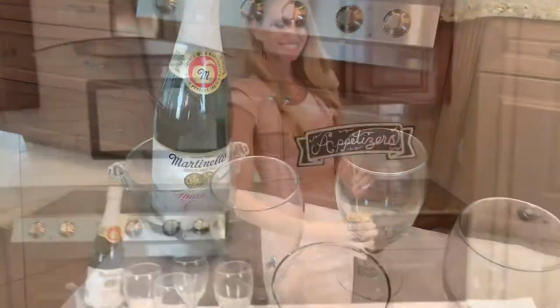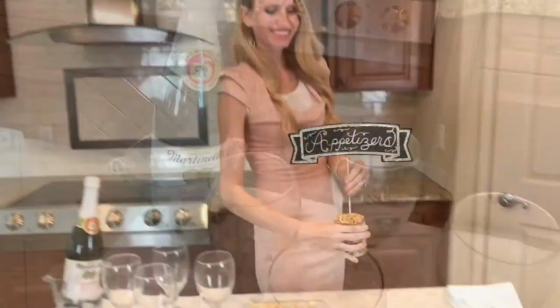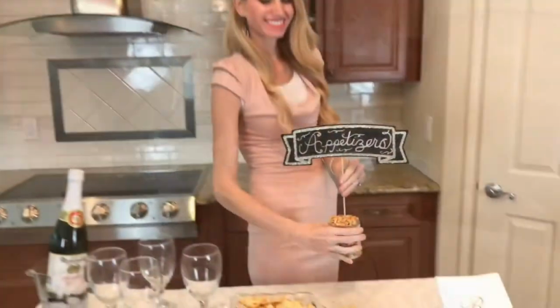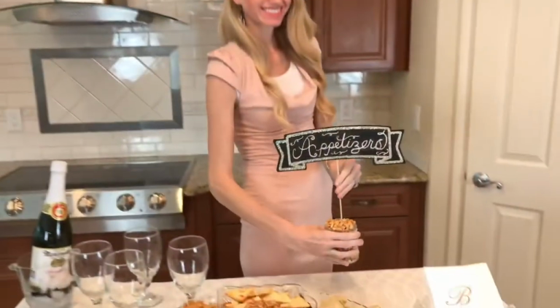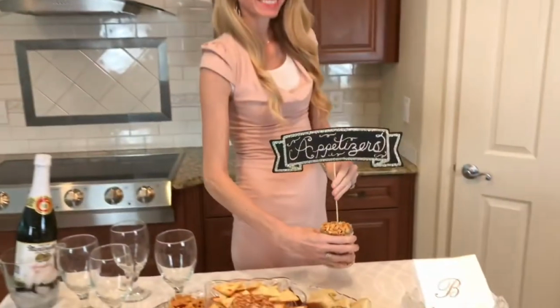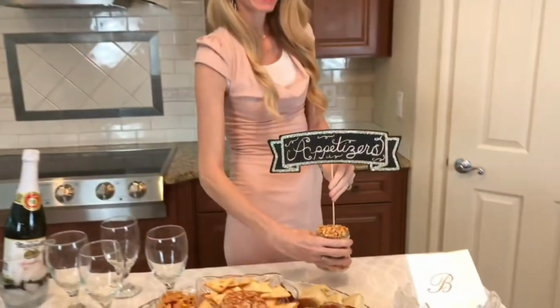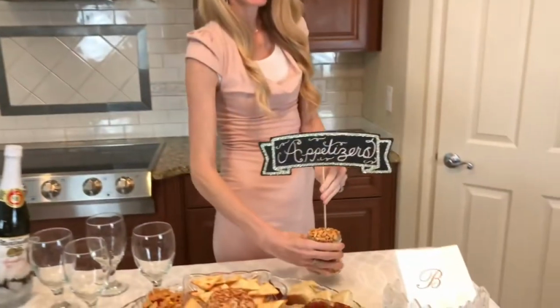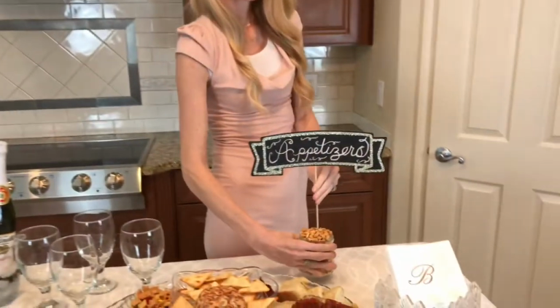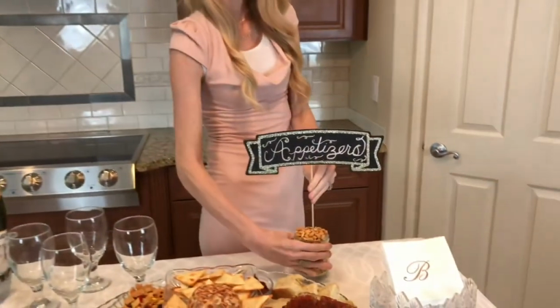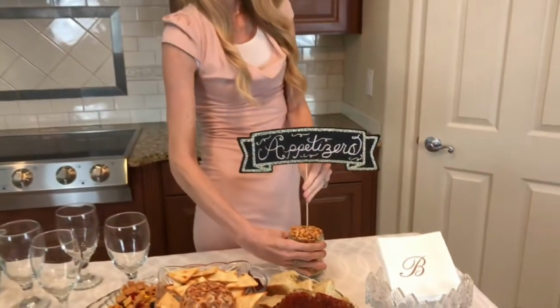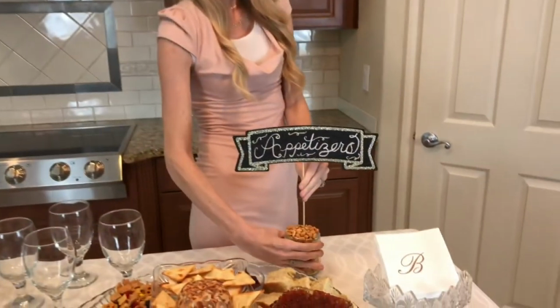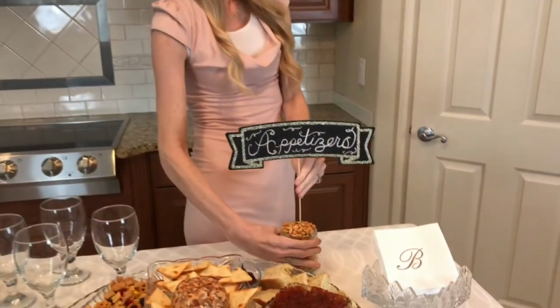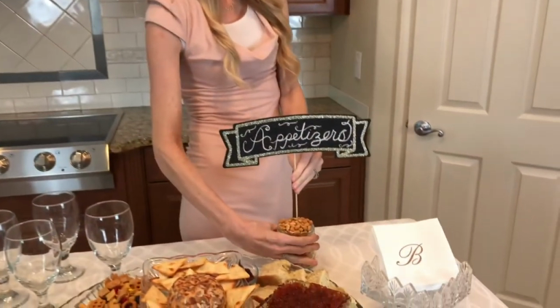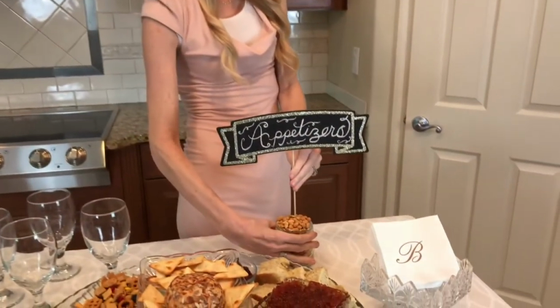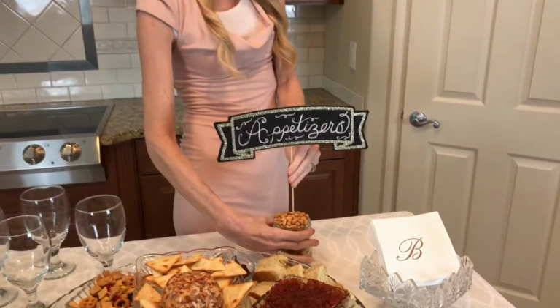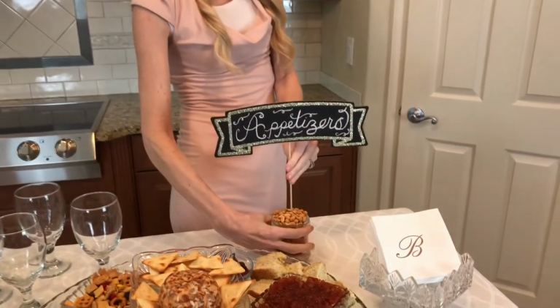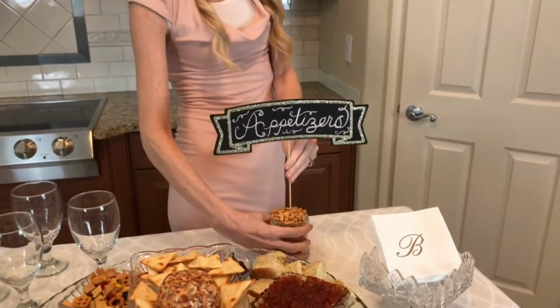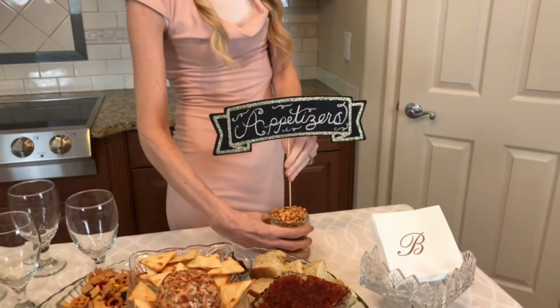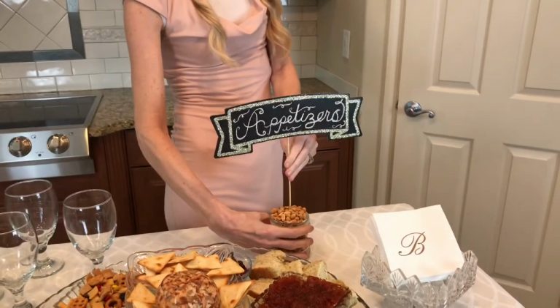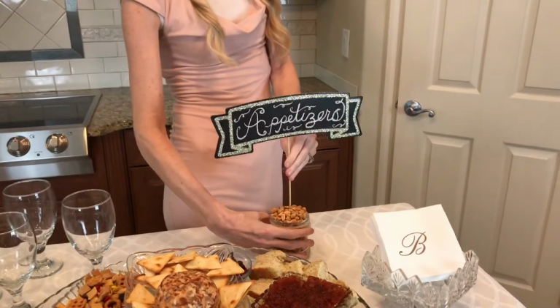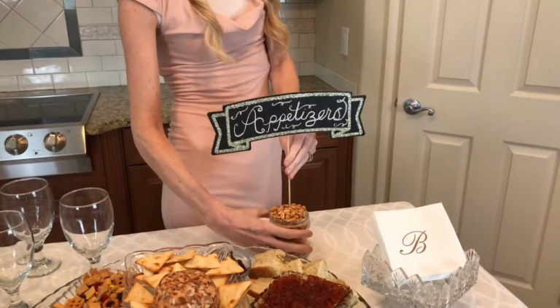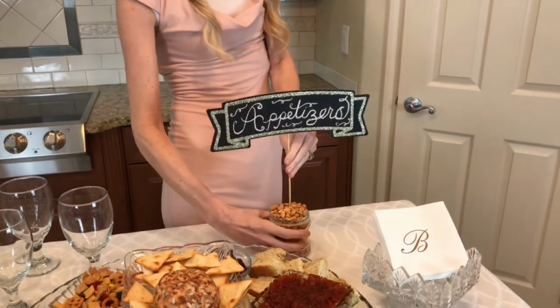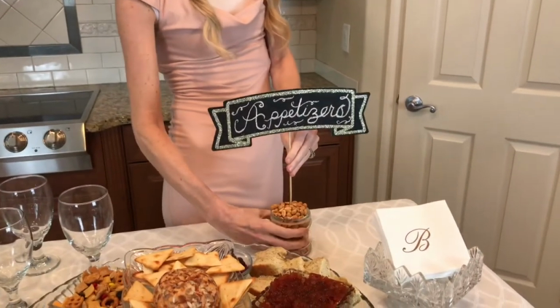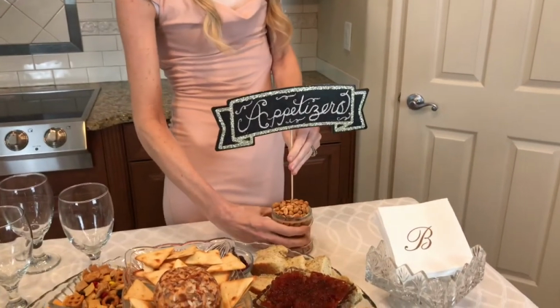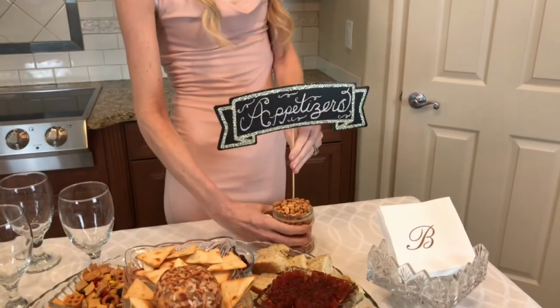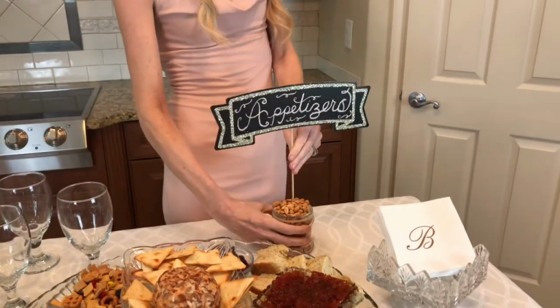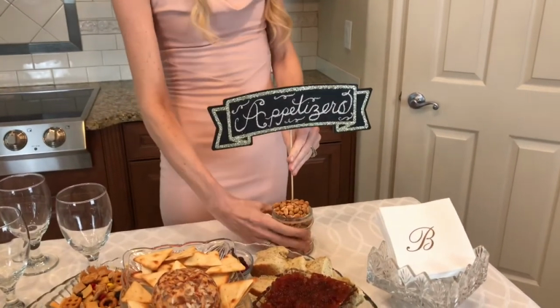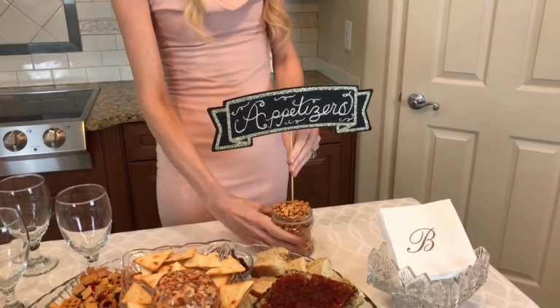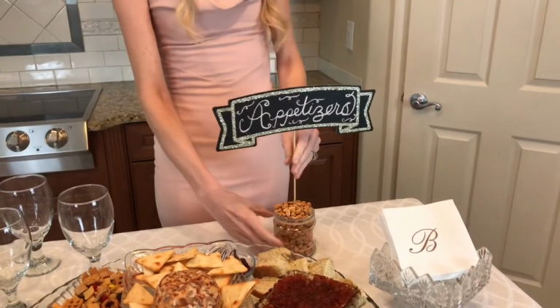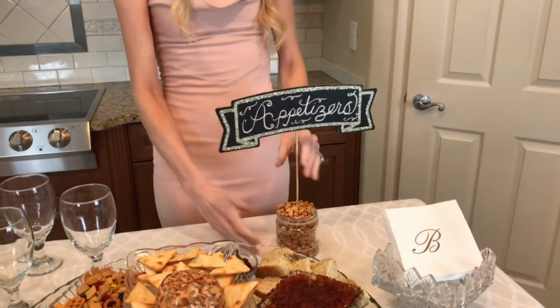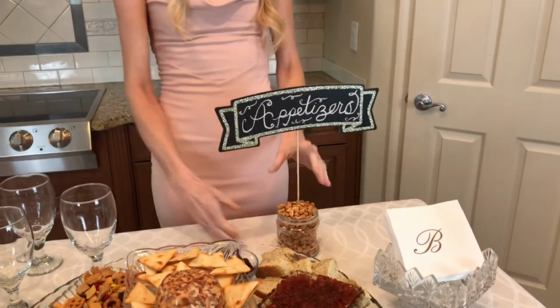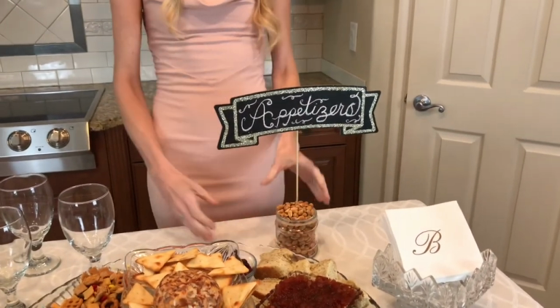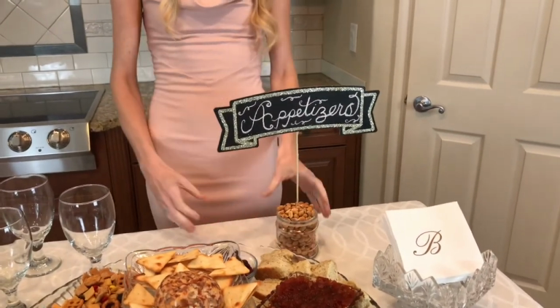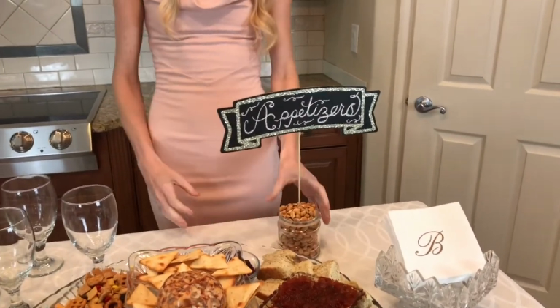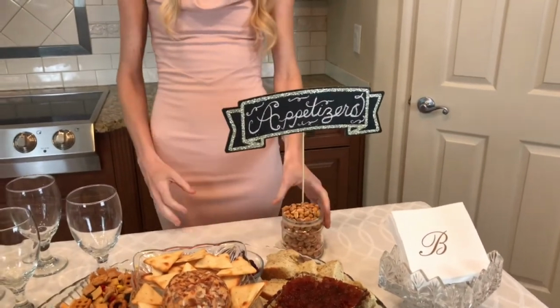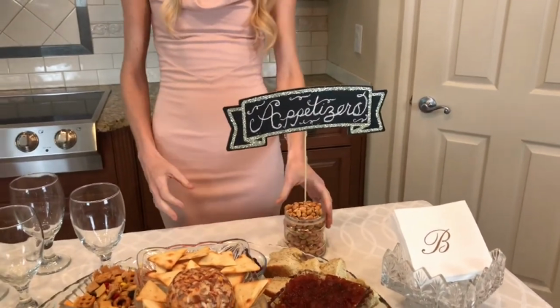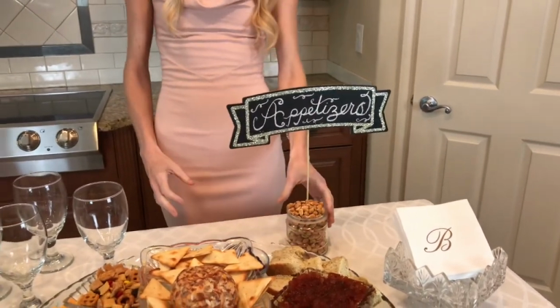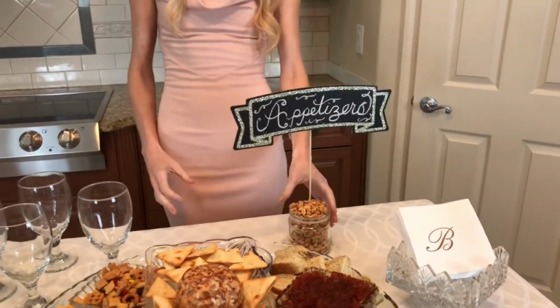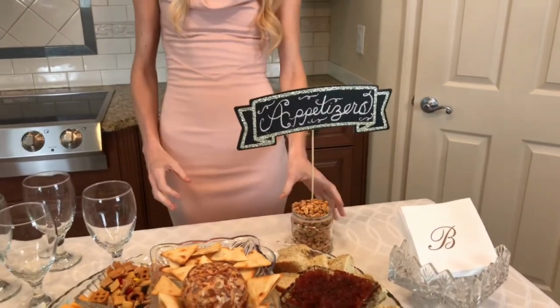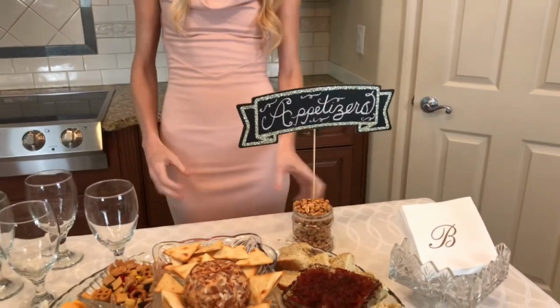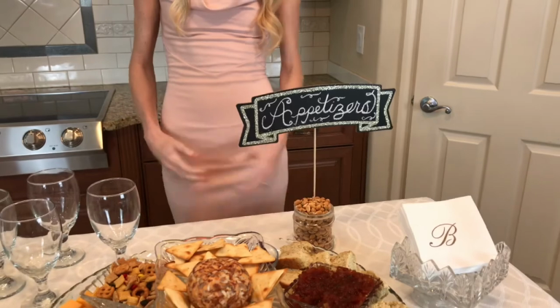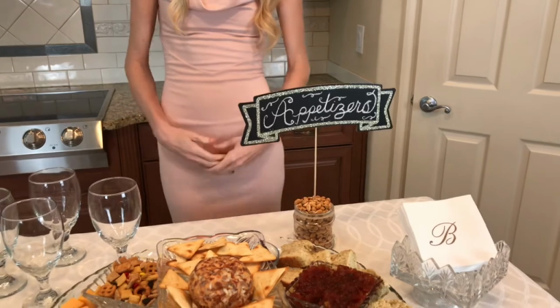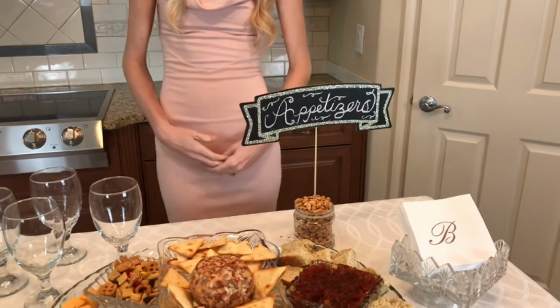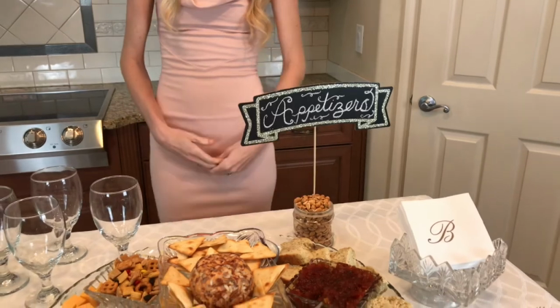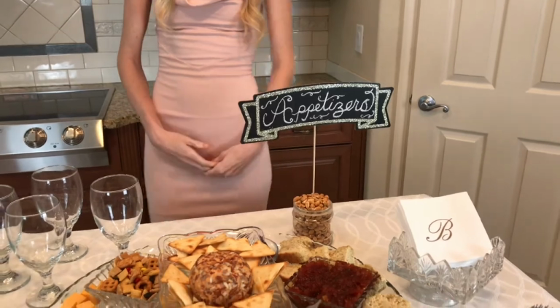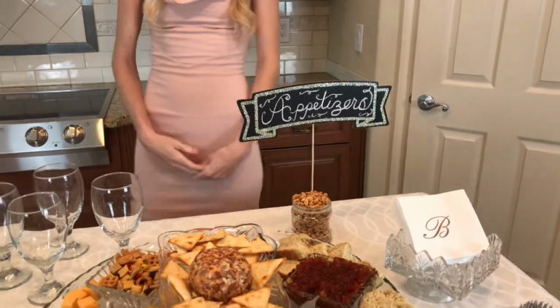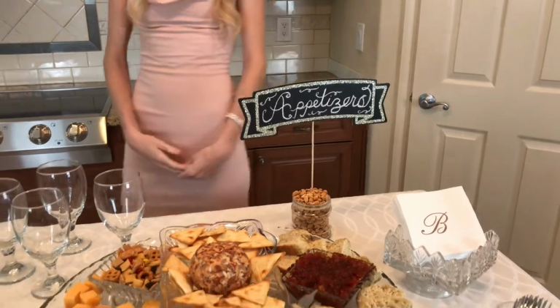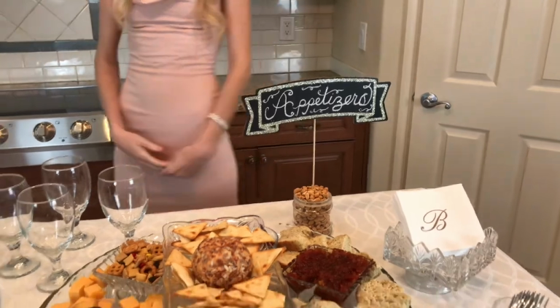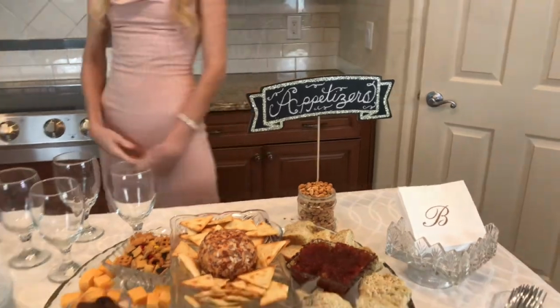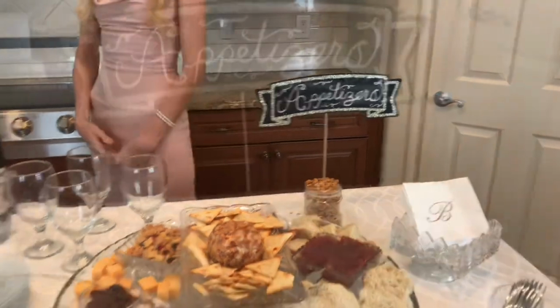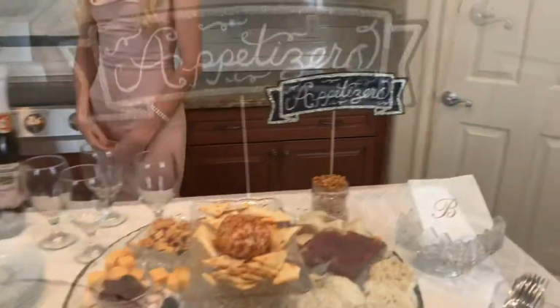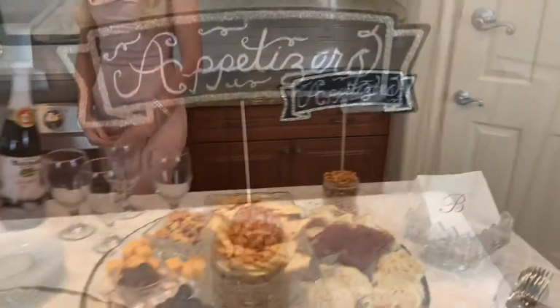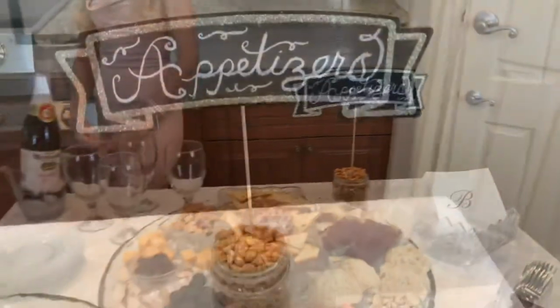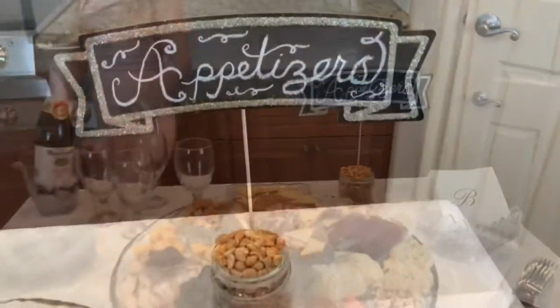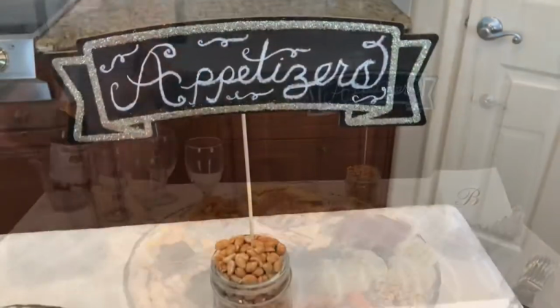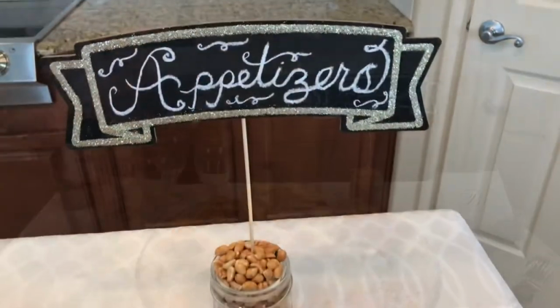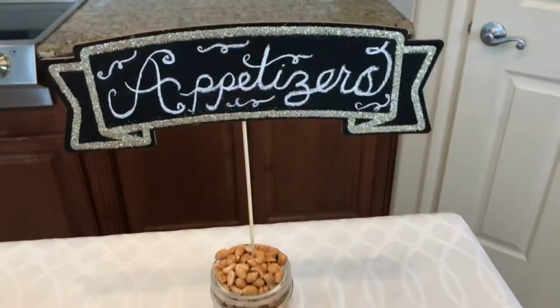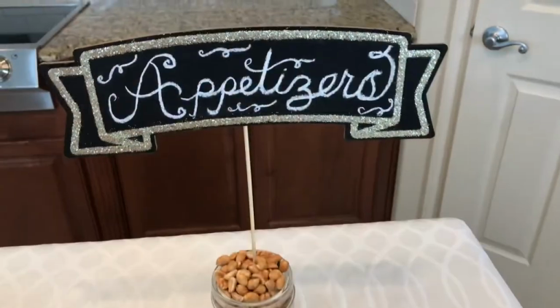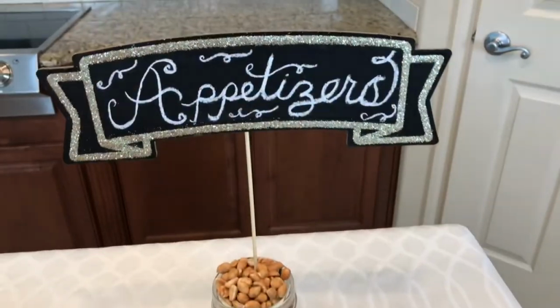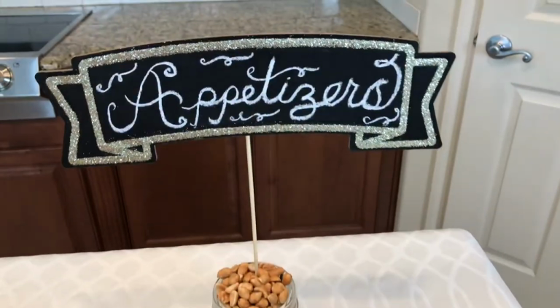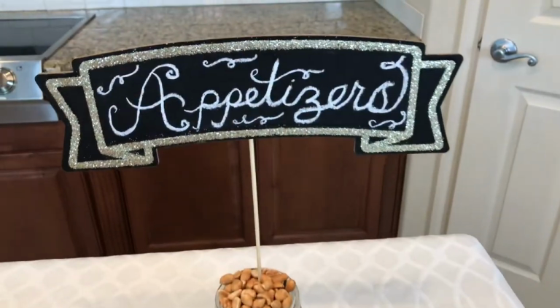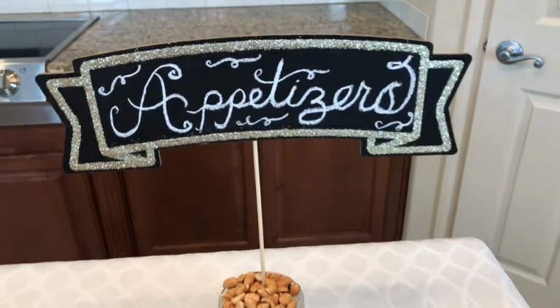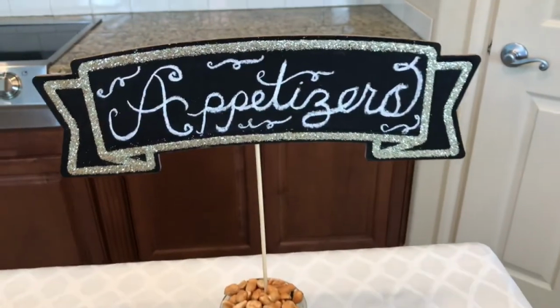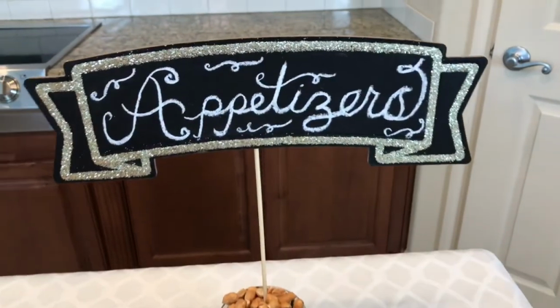You know how much I love a chalkboard sign — I stuck this whimsical sign in a small jar filled with cocktail peanuts.